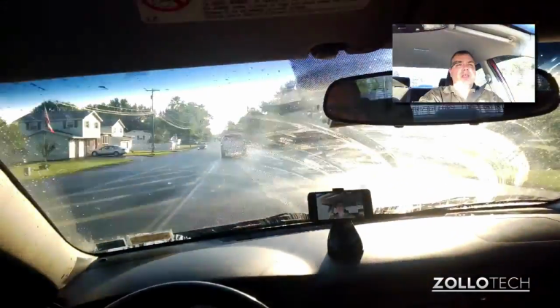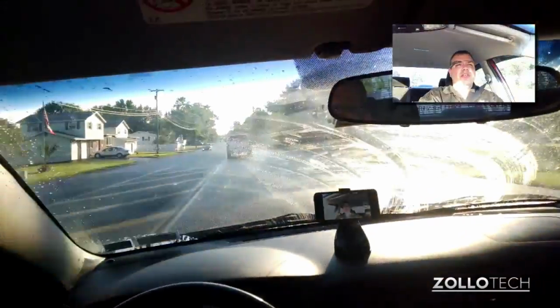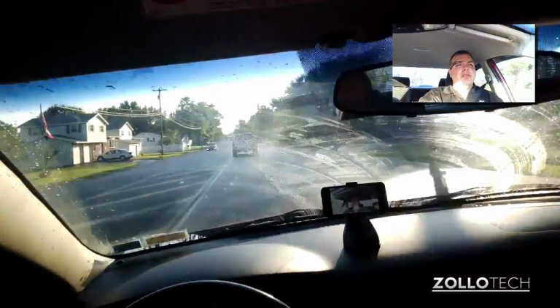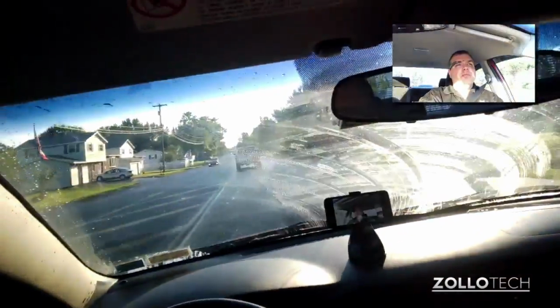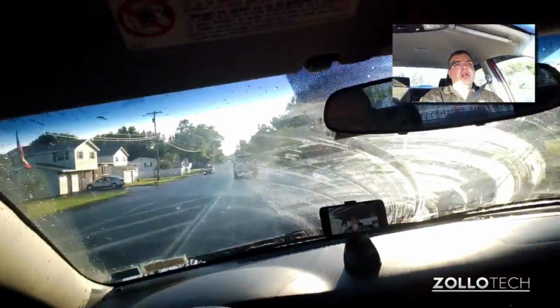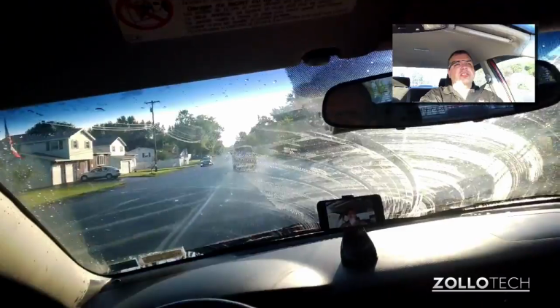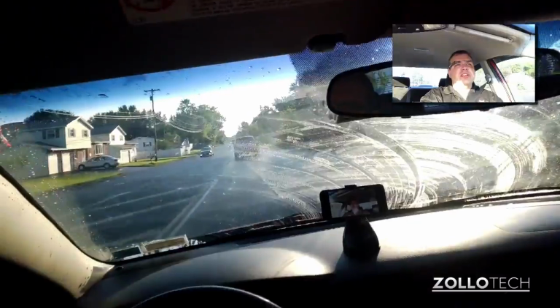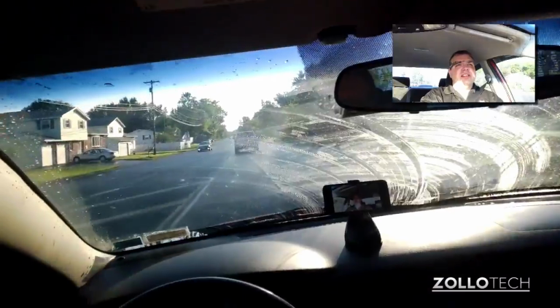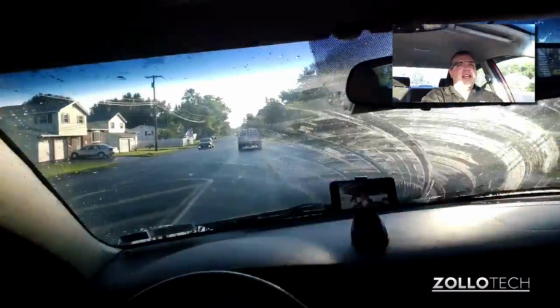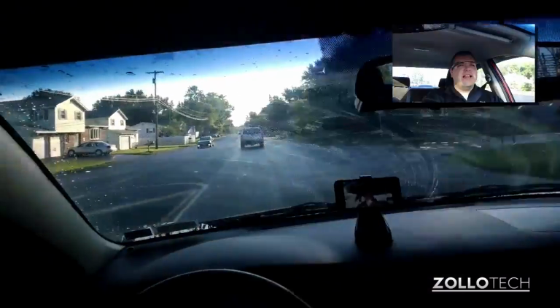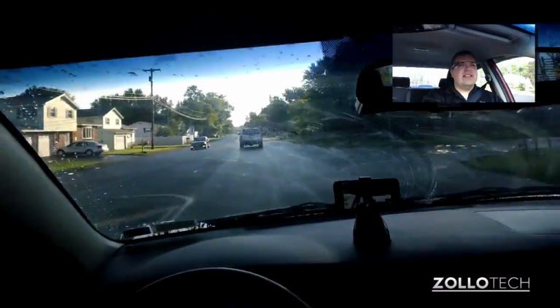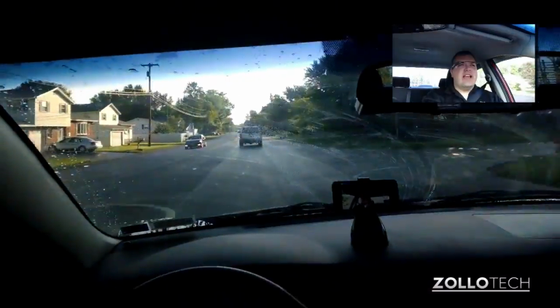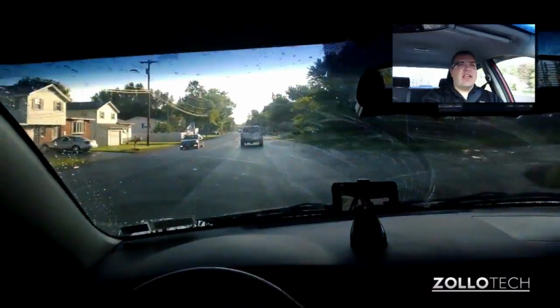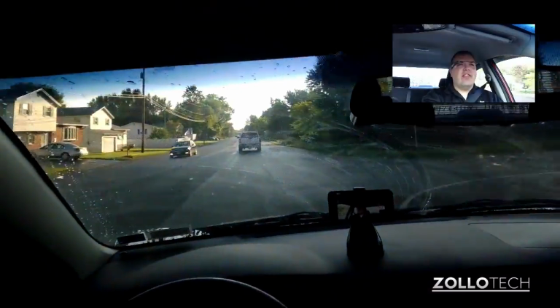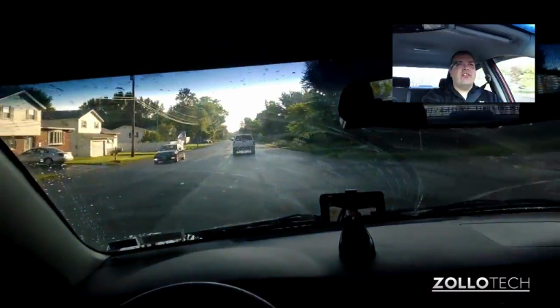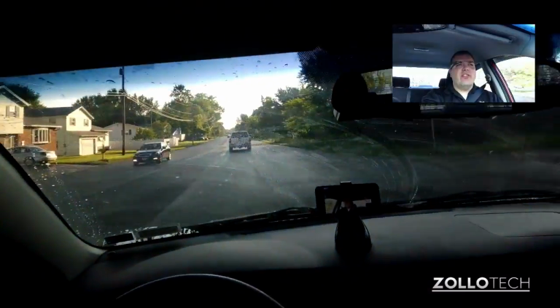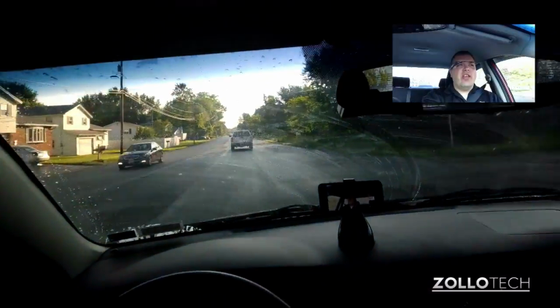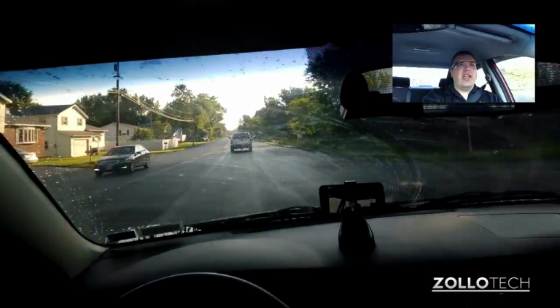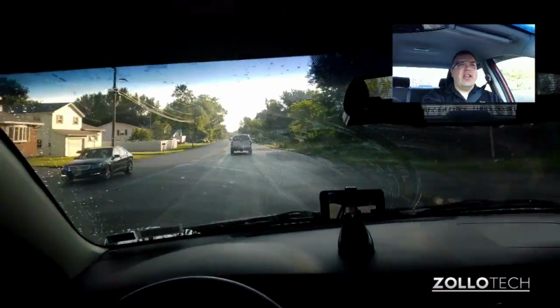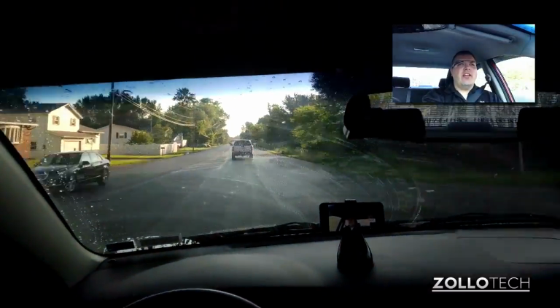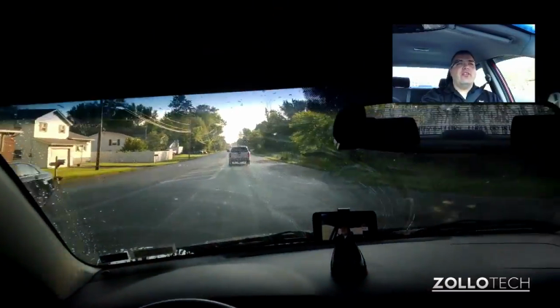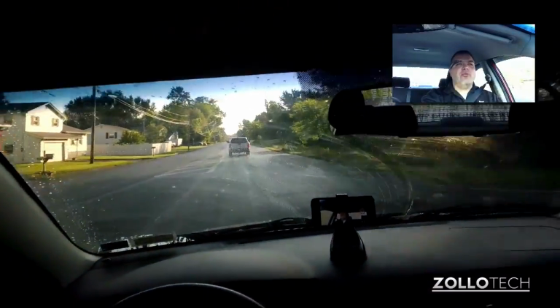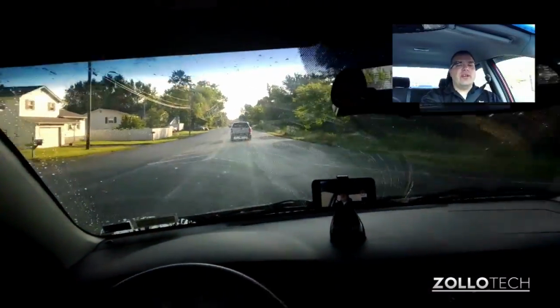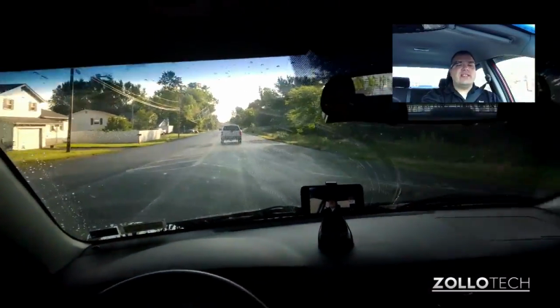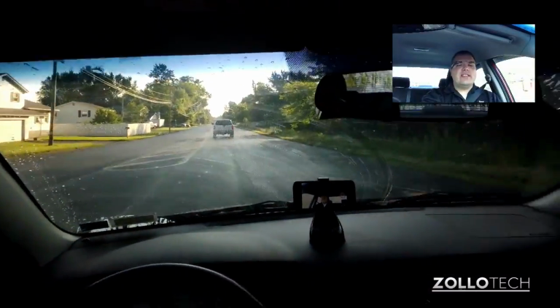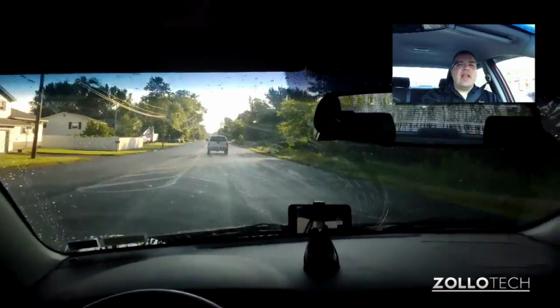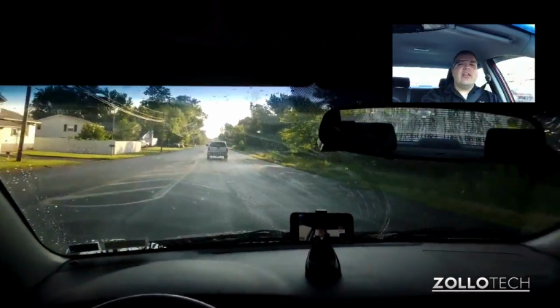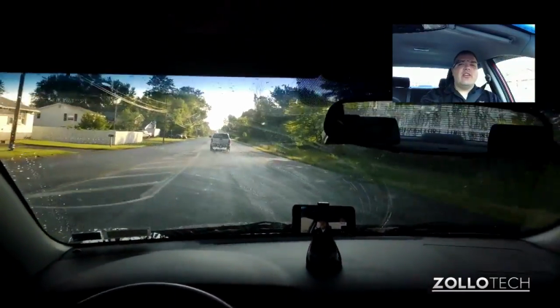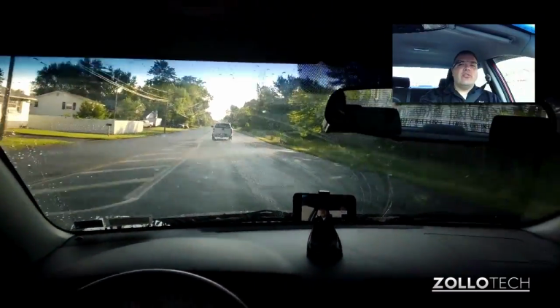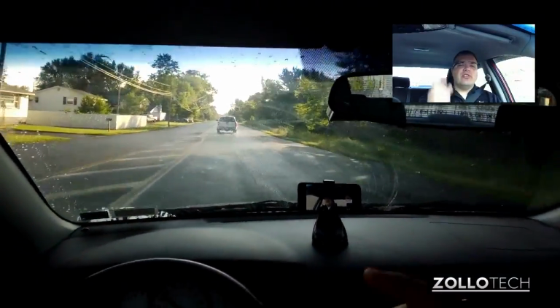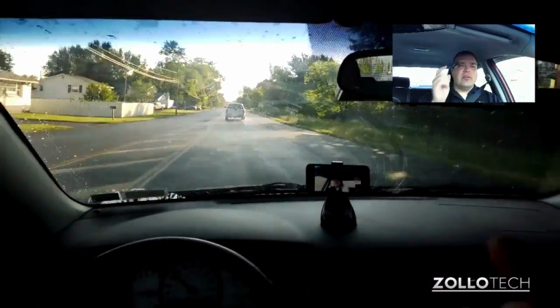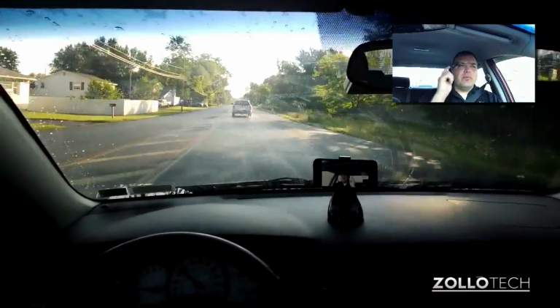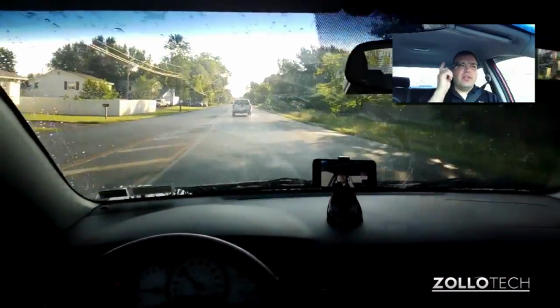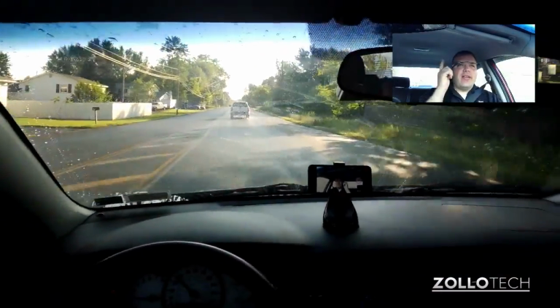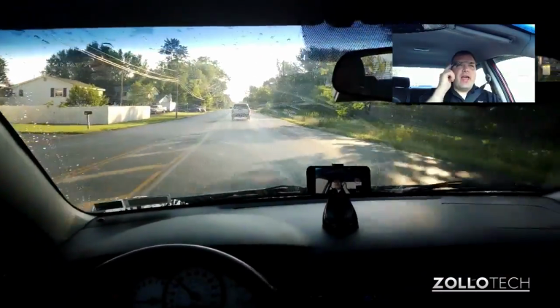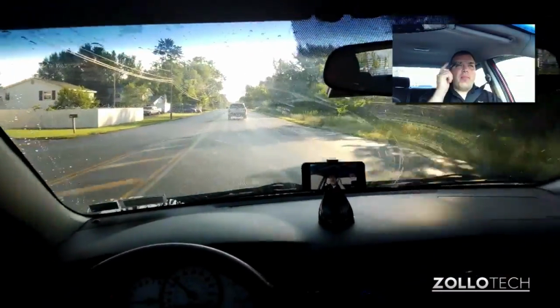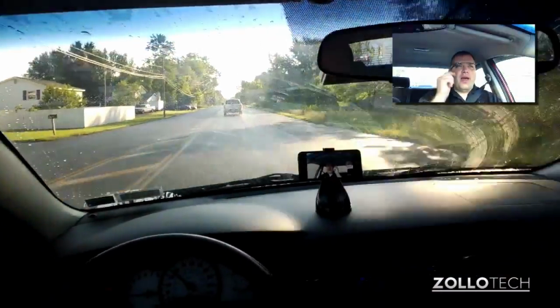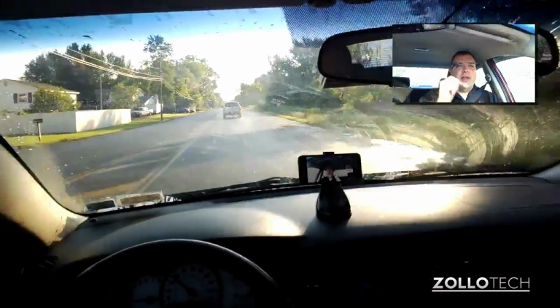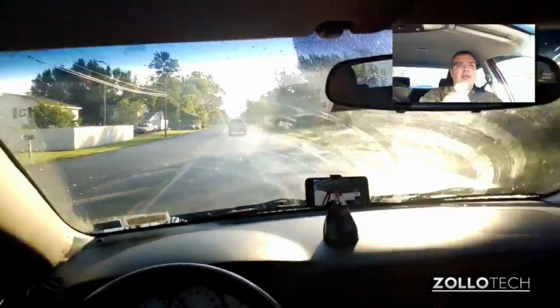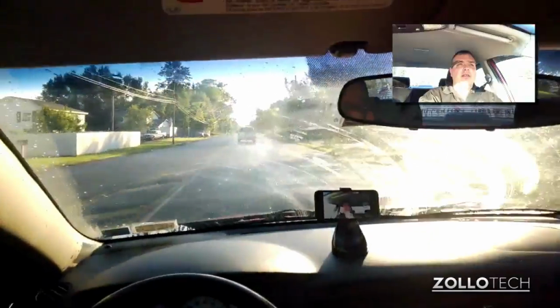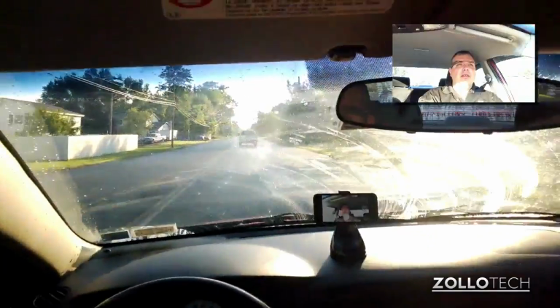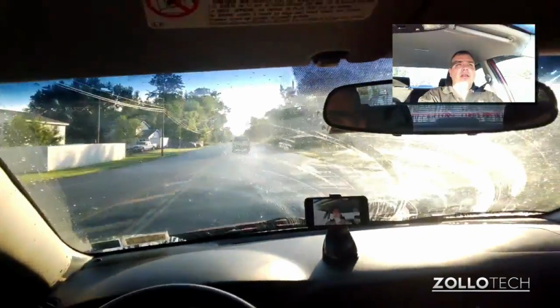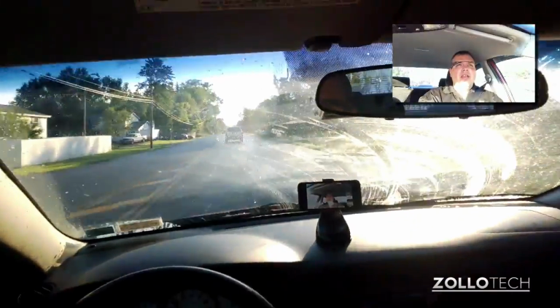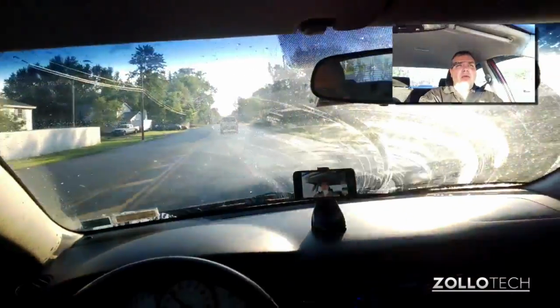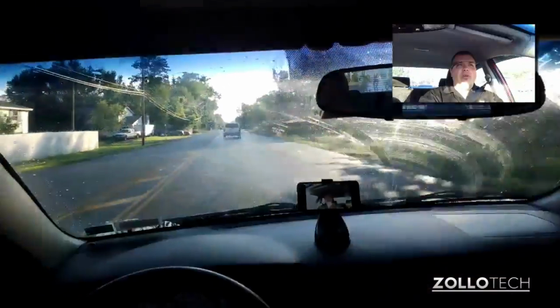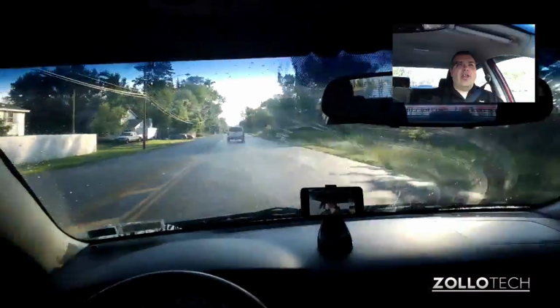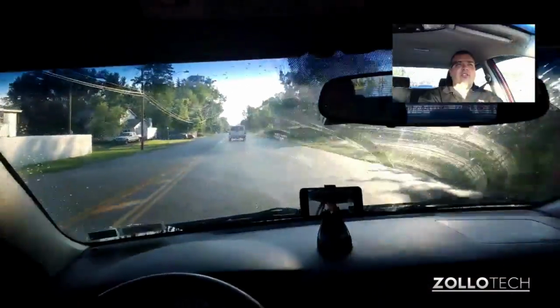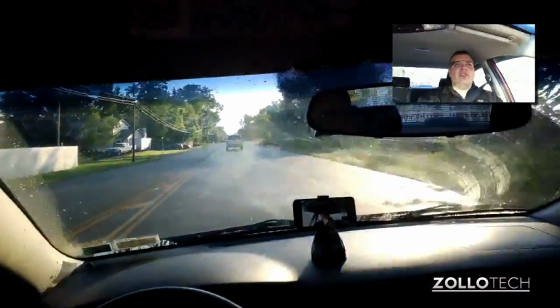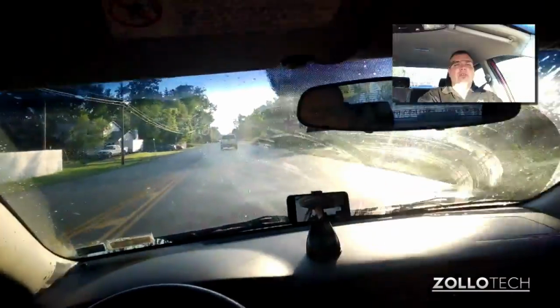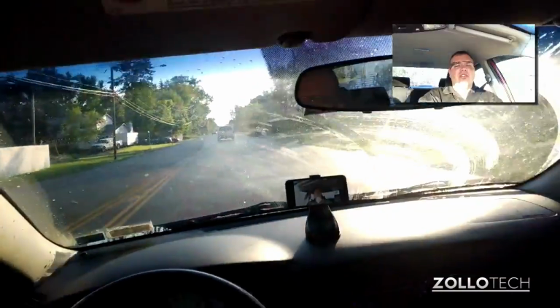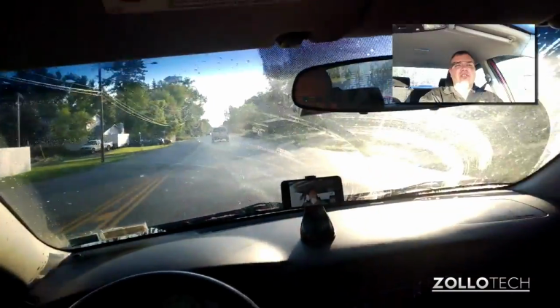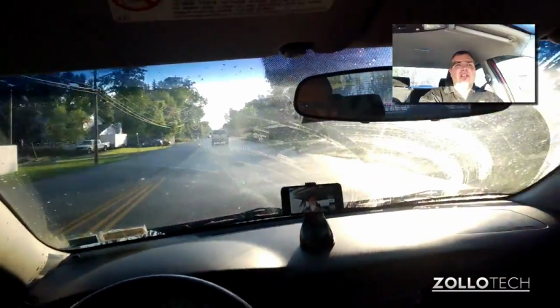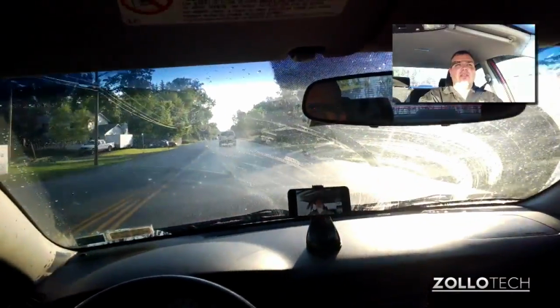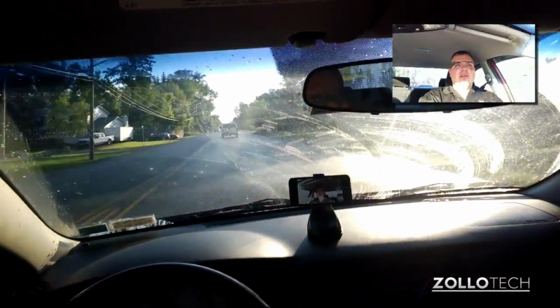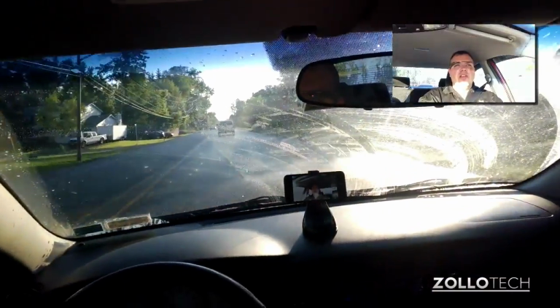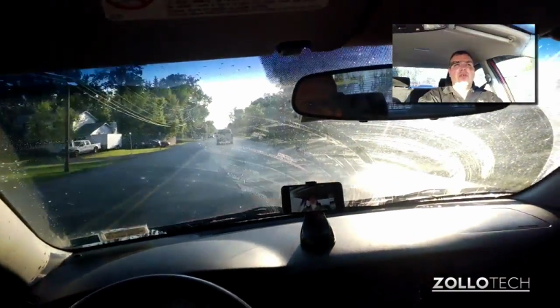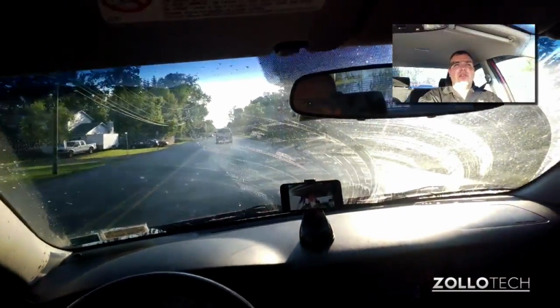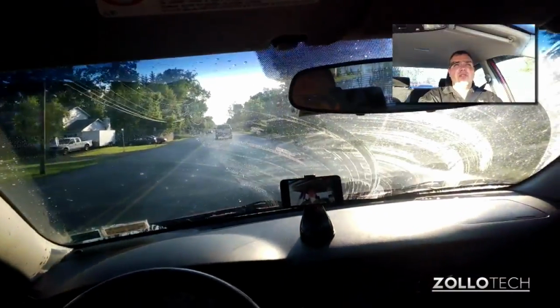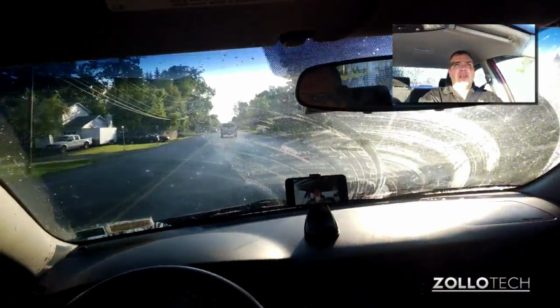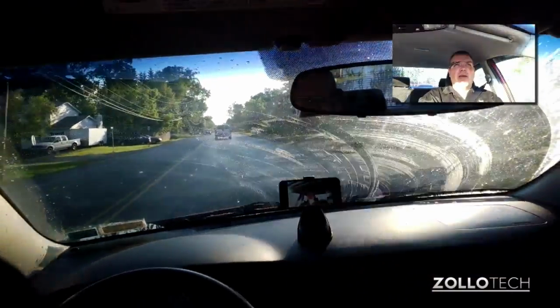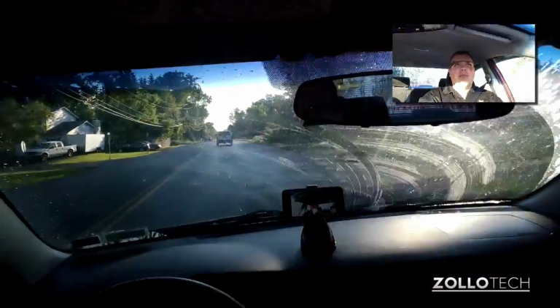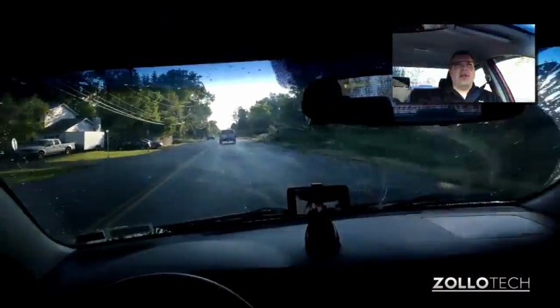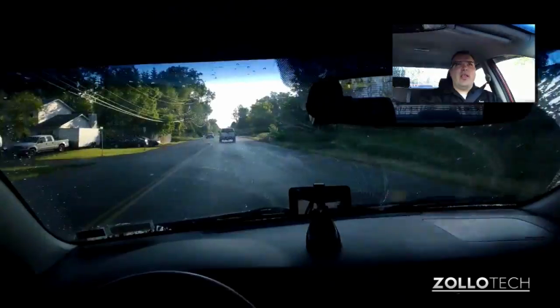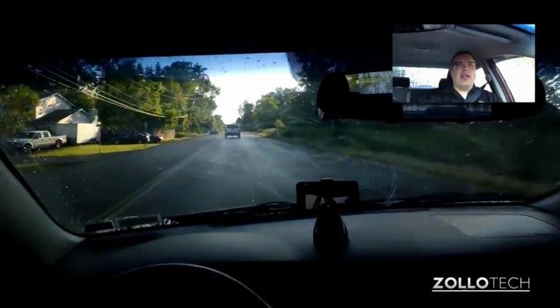It defaults to 10 seconds, and to extend it, you simply tap on it. It will ask you to extend the video, and you tap it again.